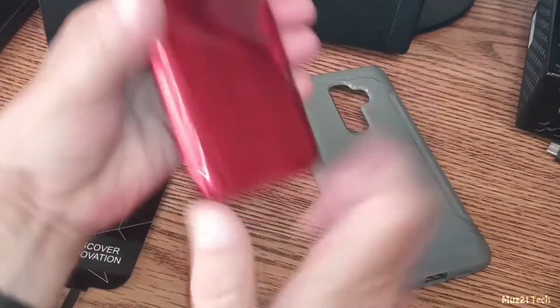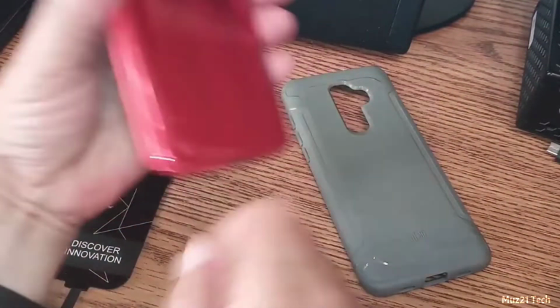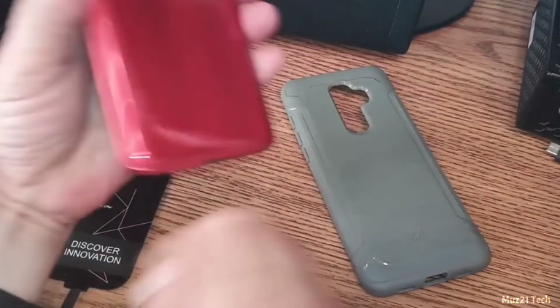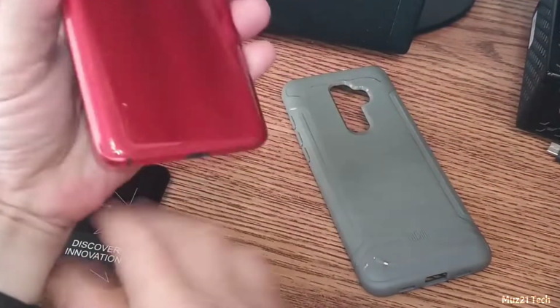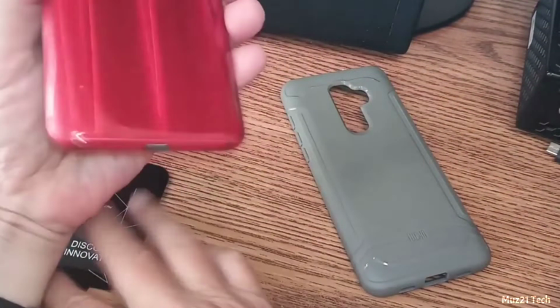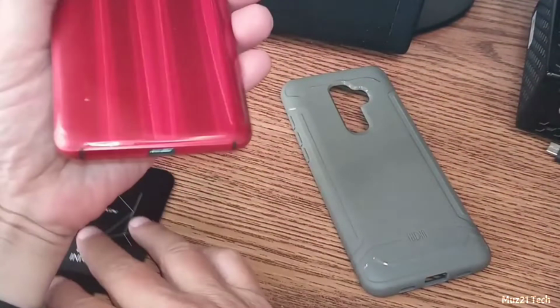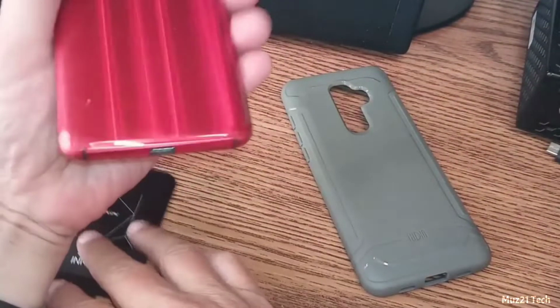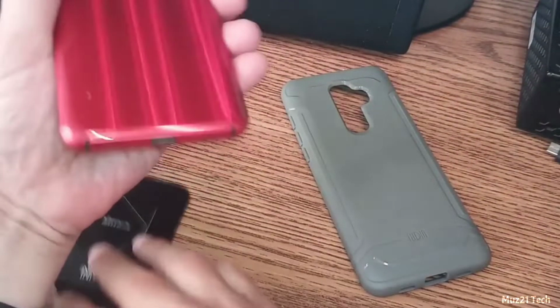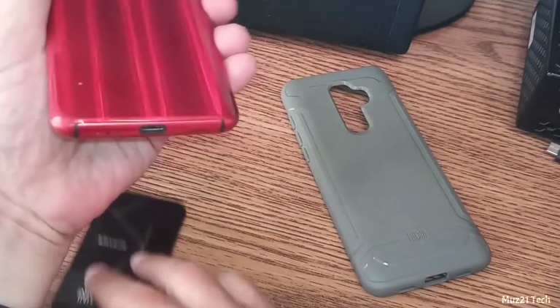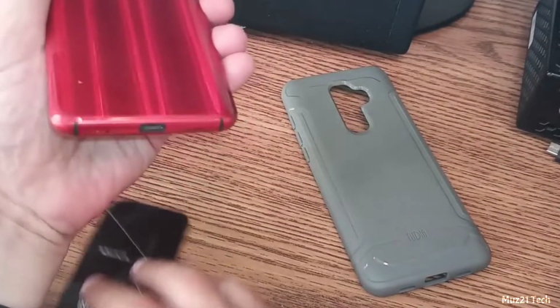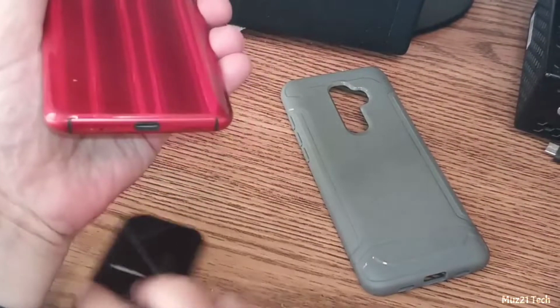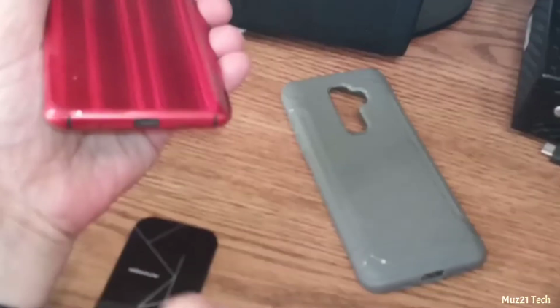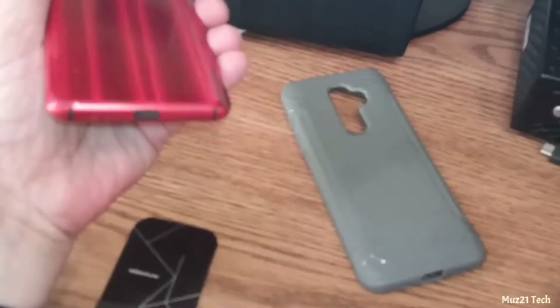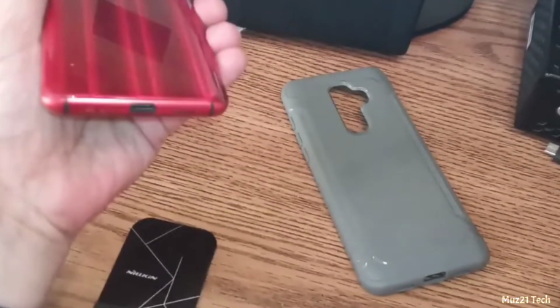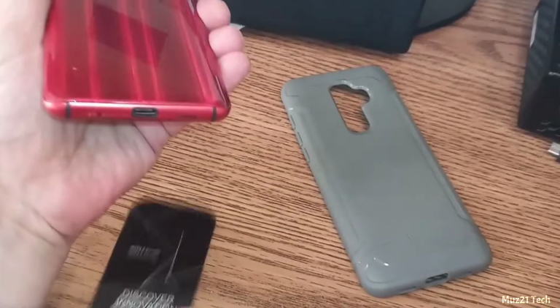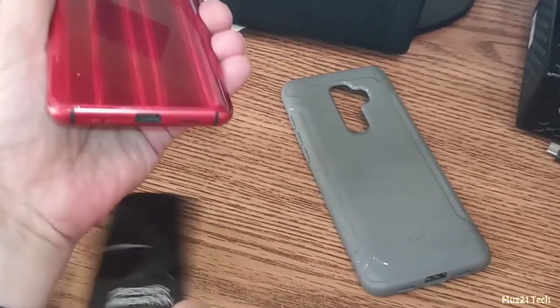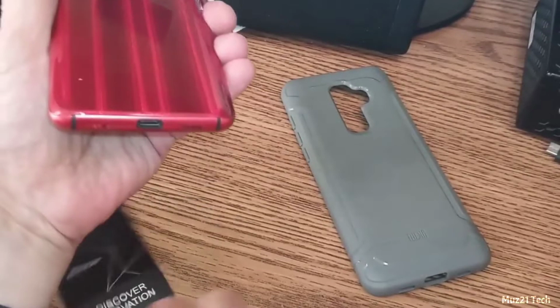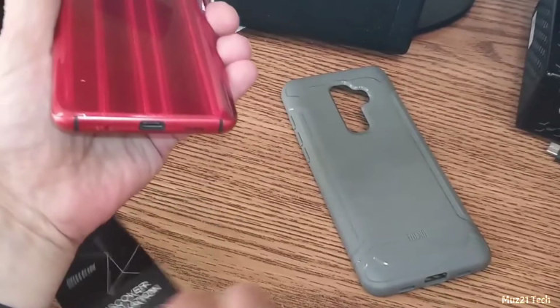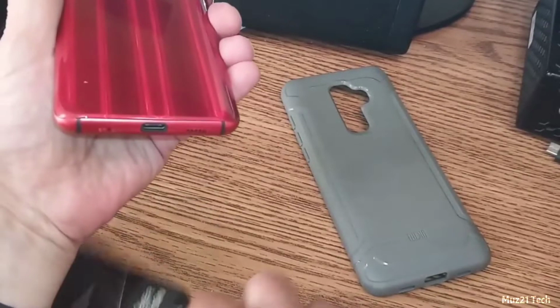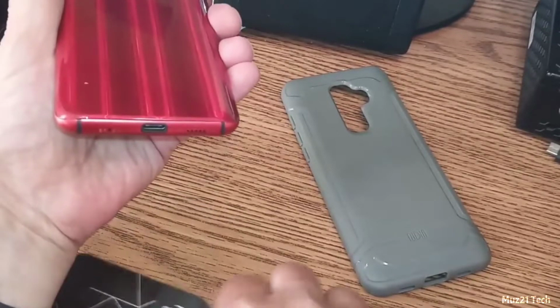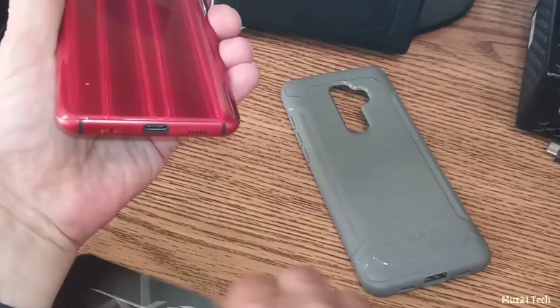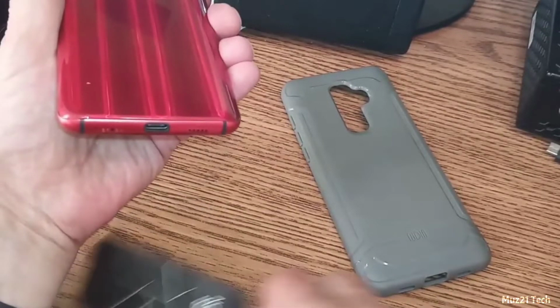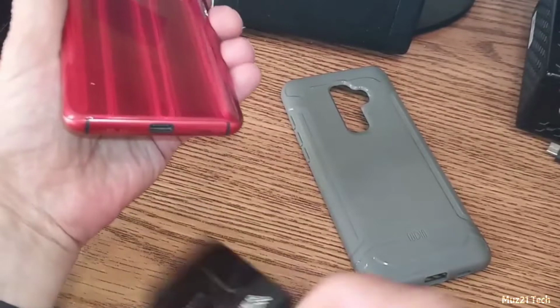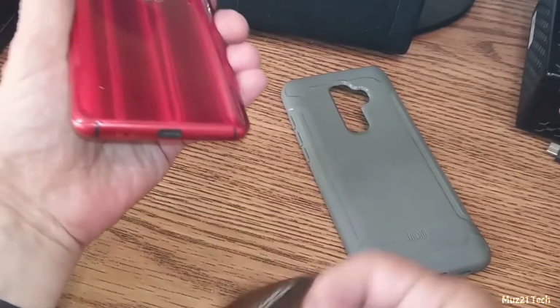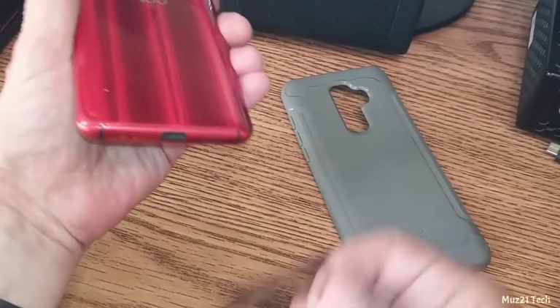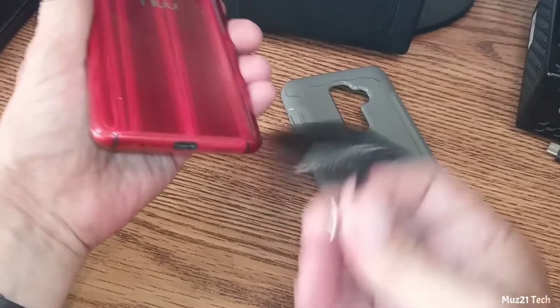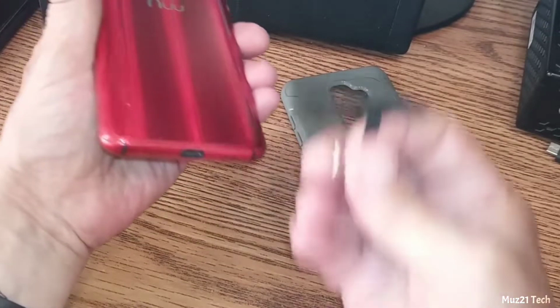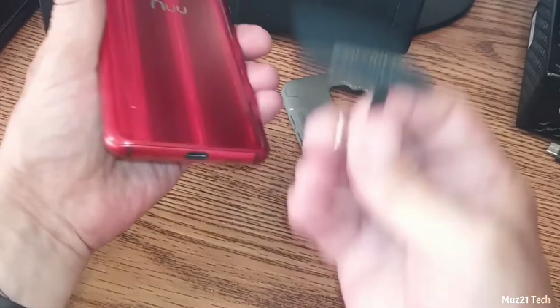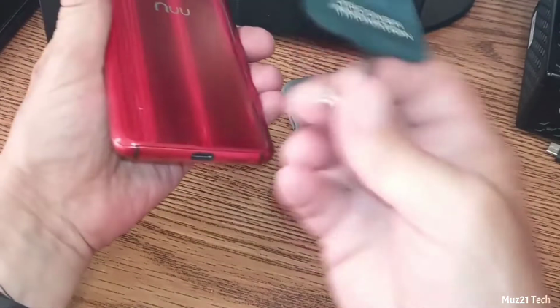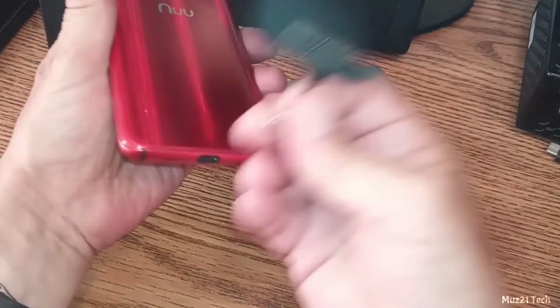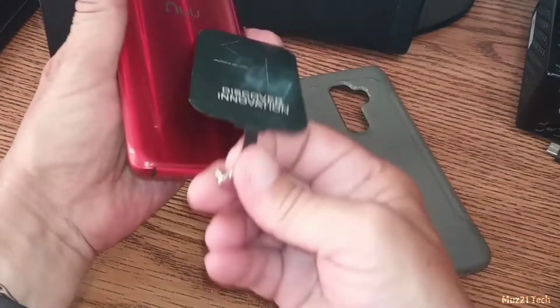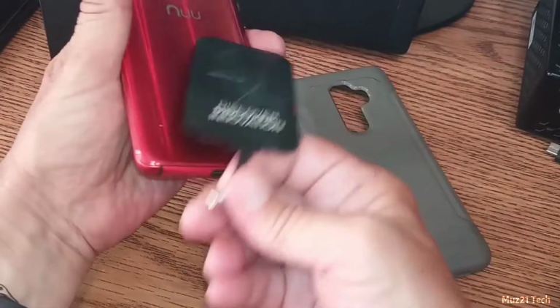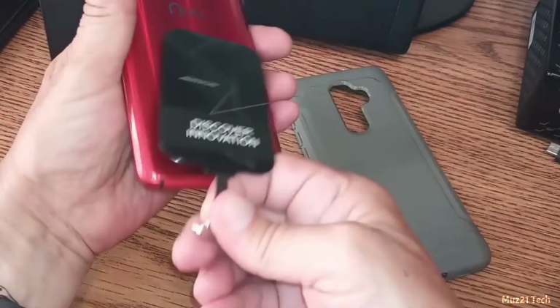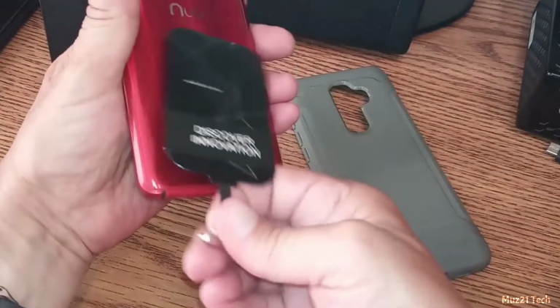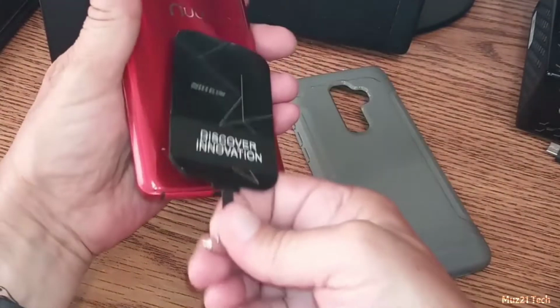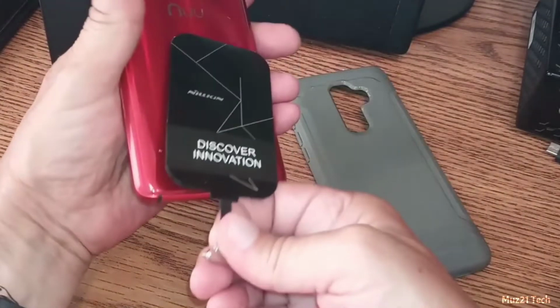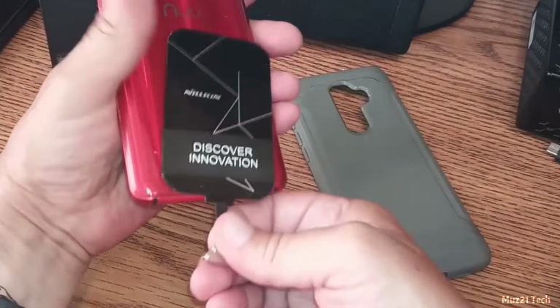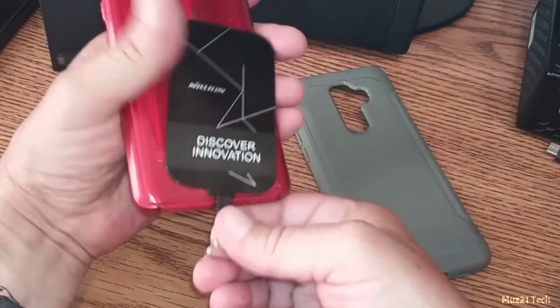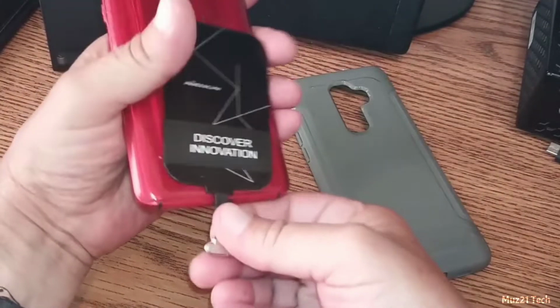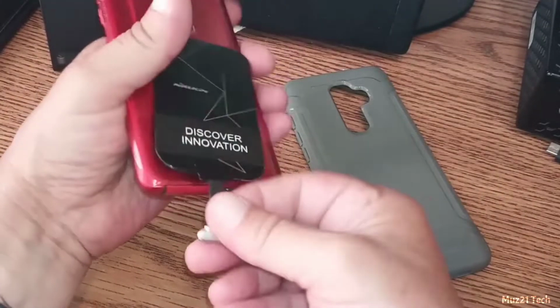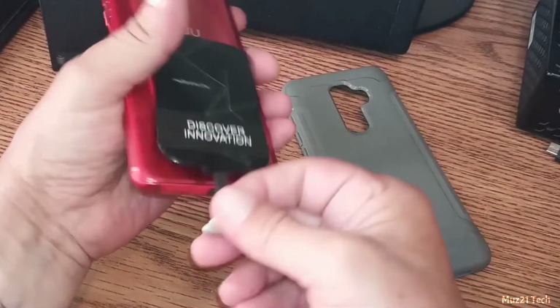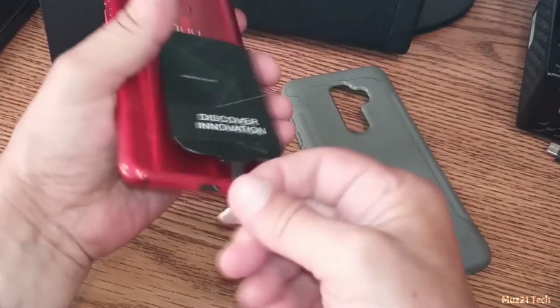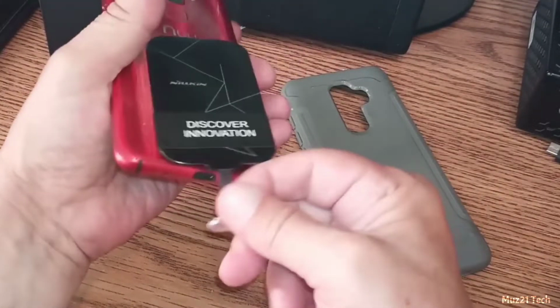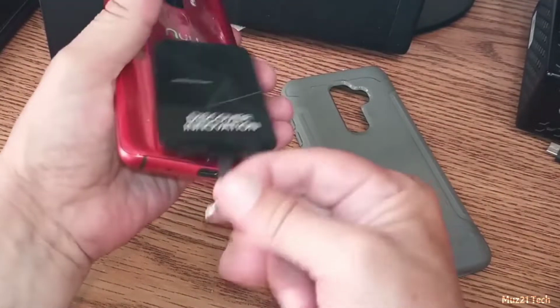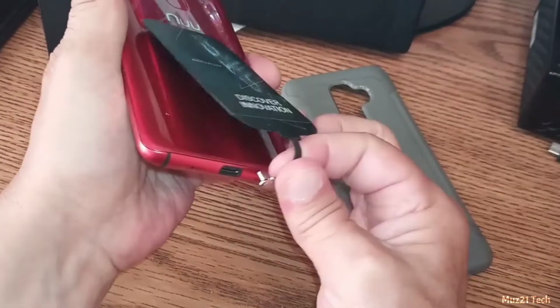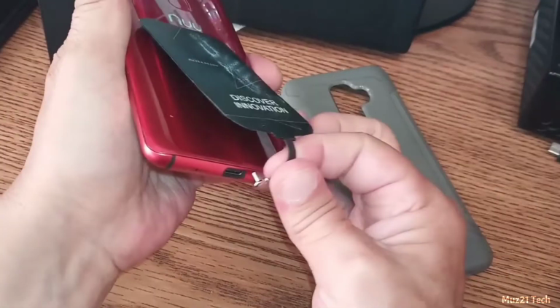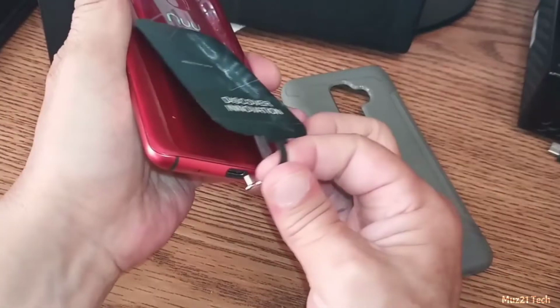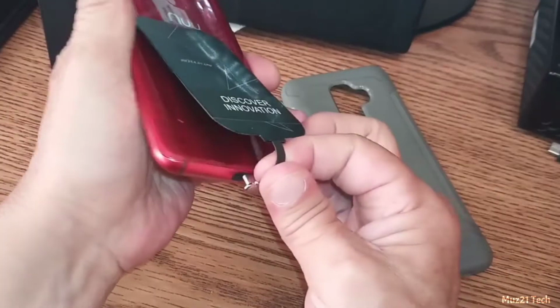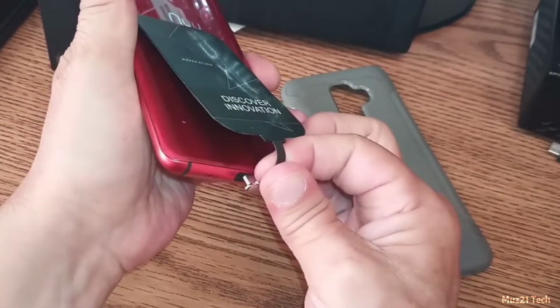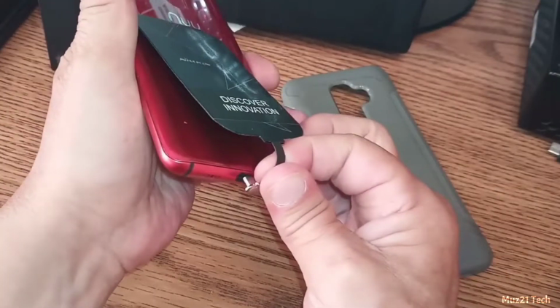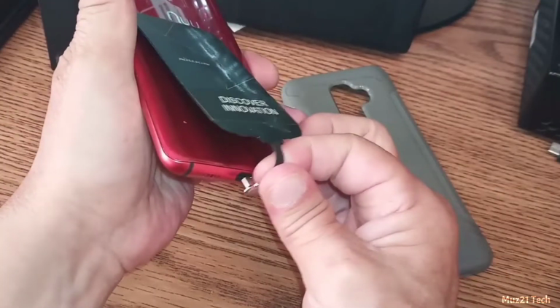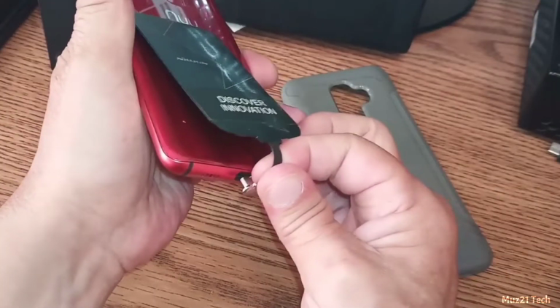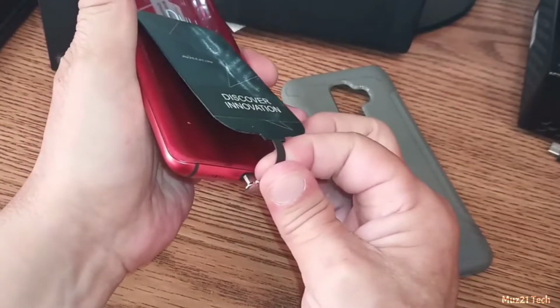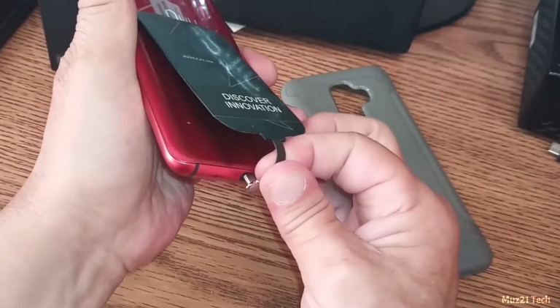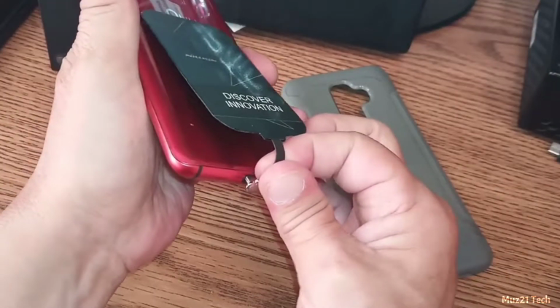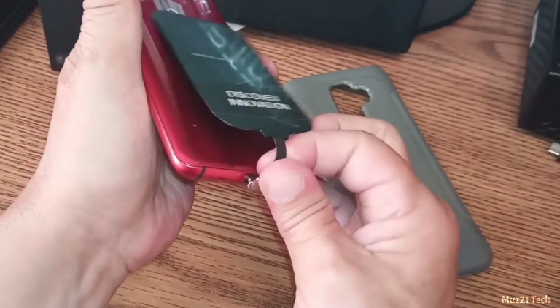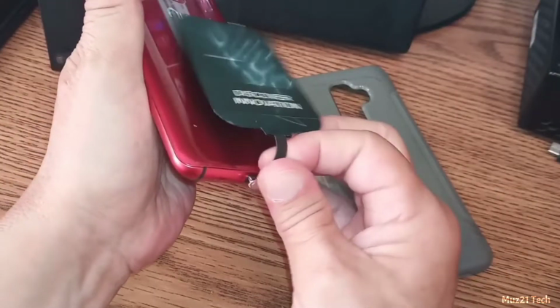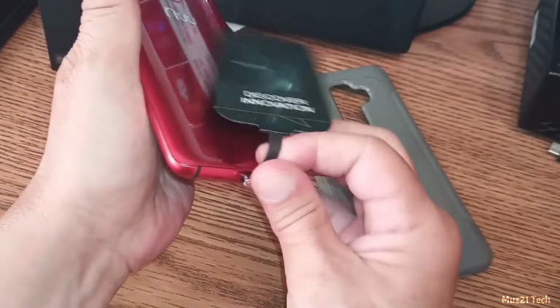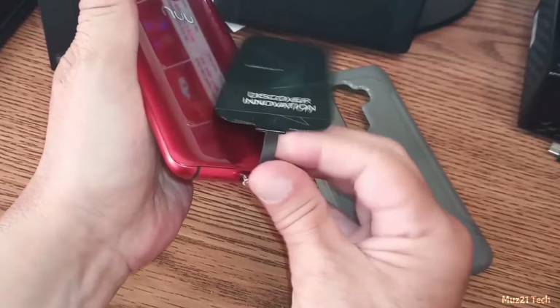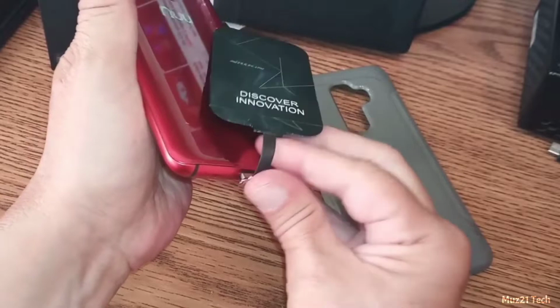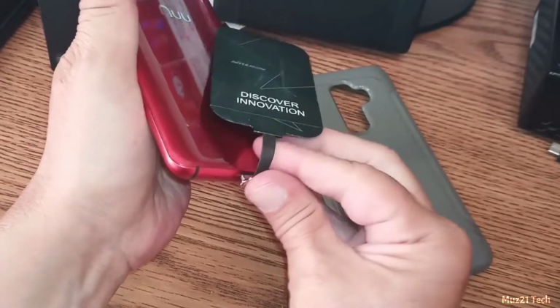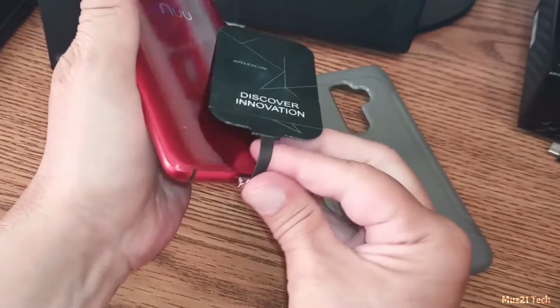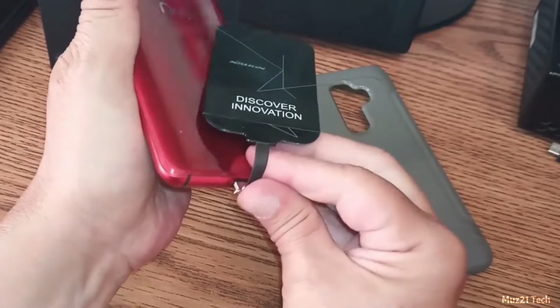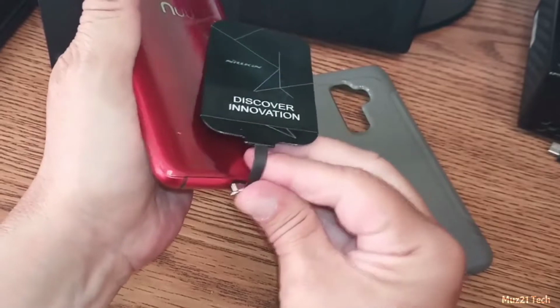This is a wireless charging adapter. This adapter works for all smartphones — just connect it and put your mobile case on. That's all.